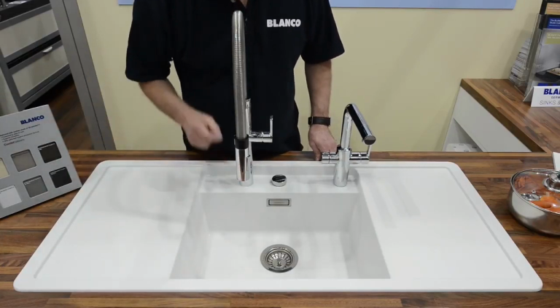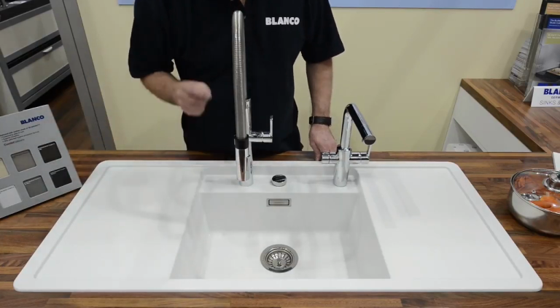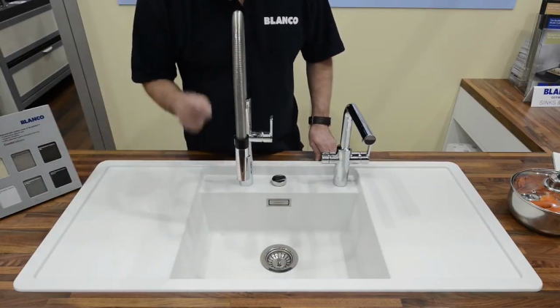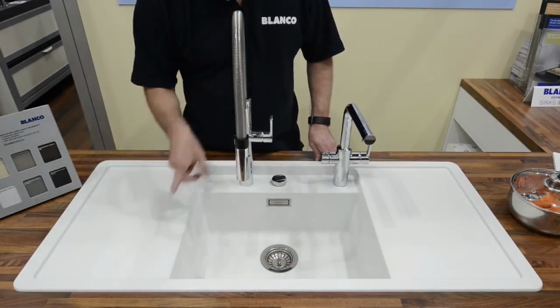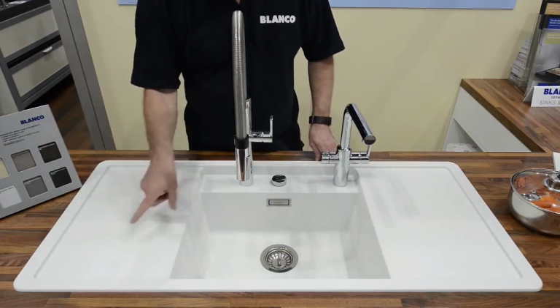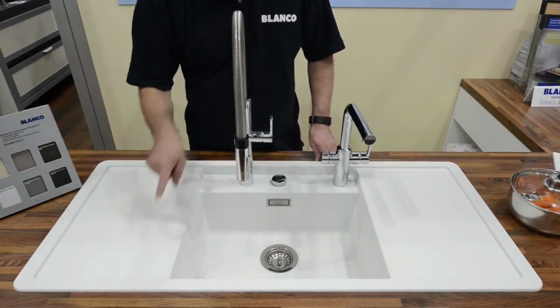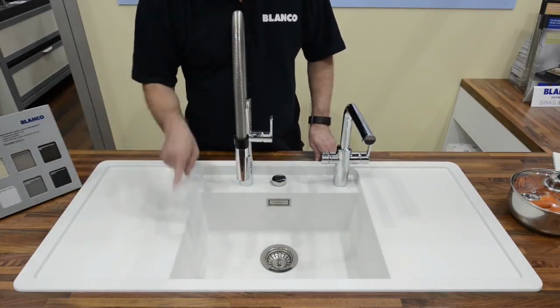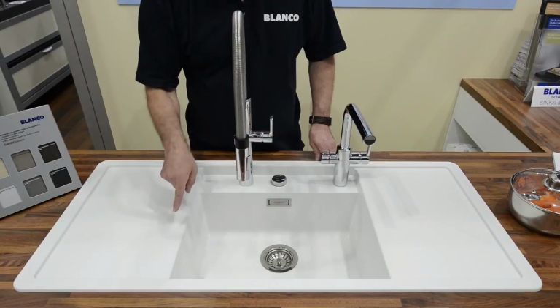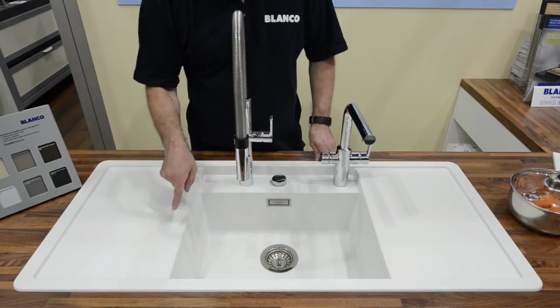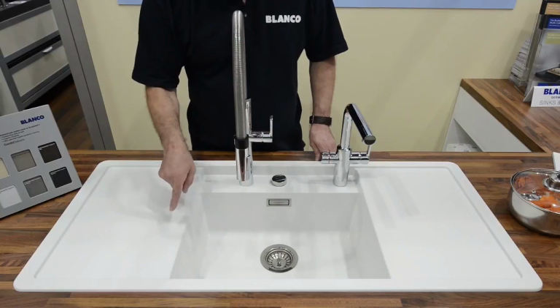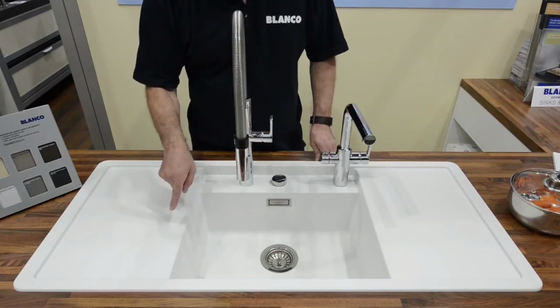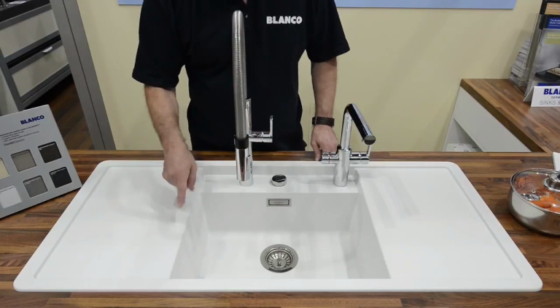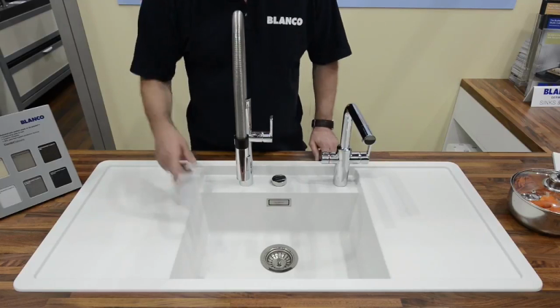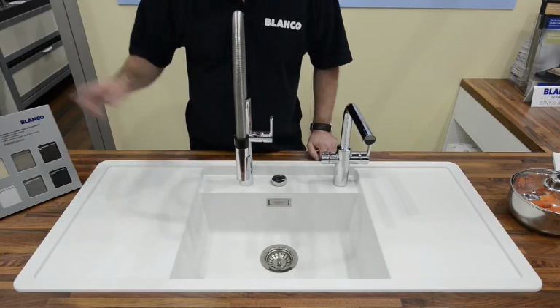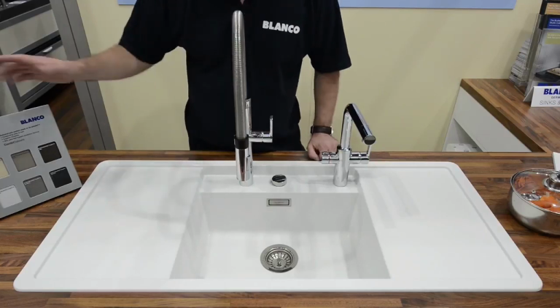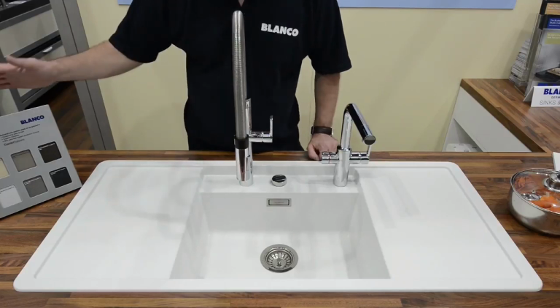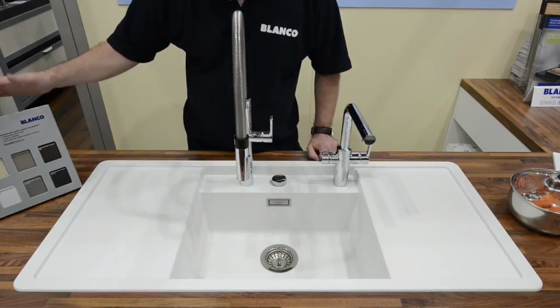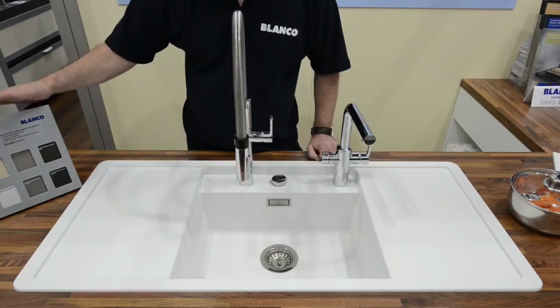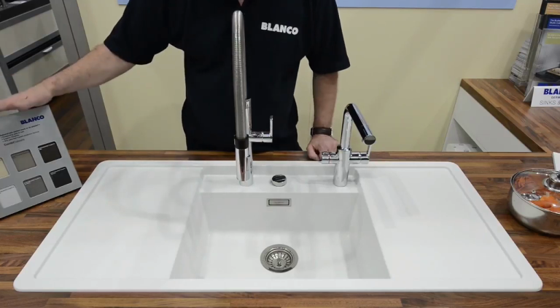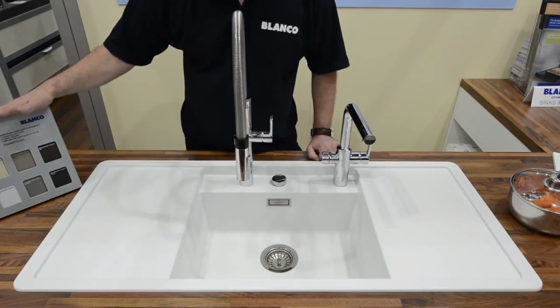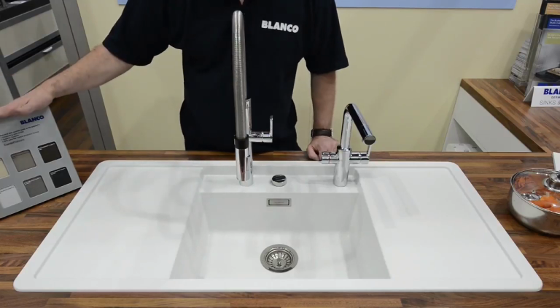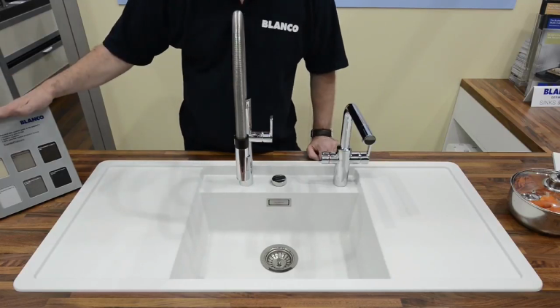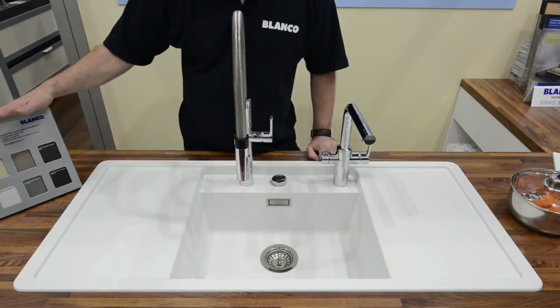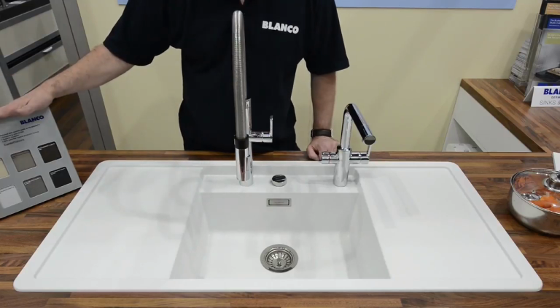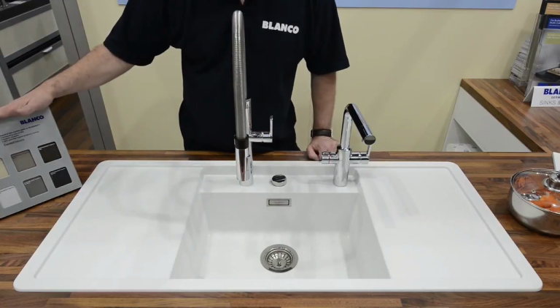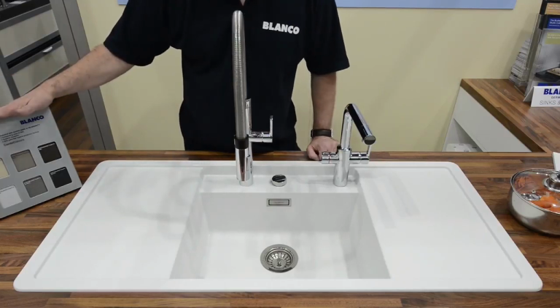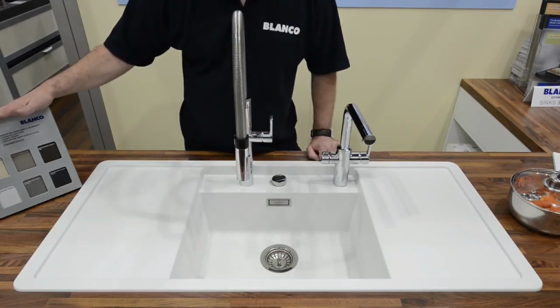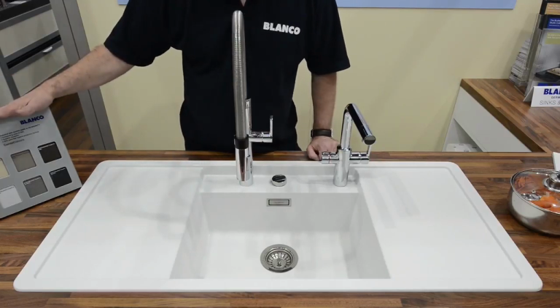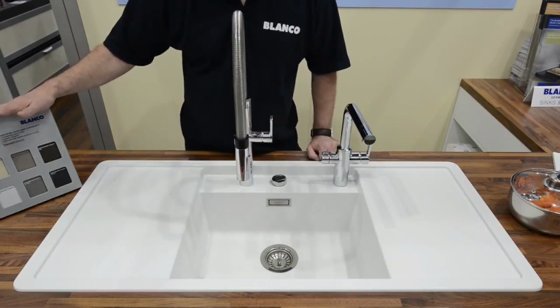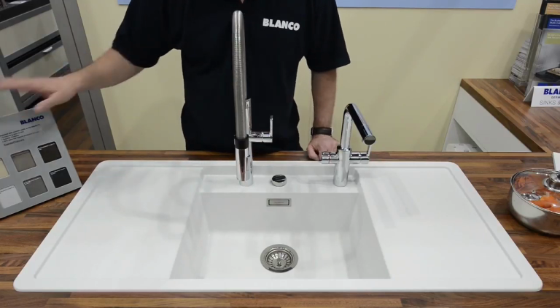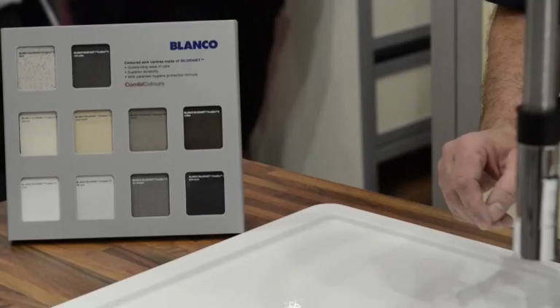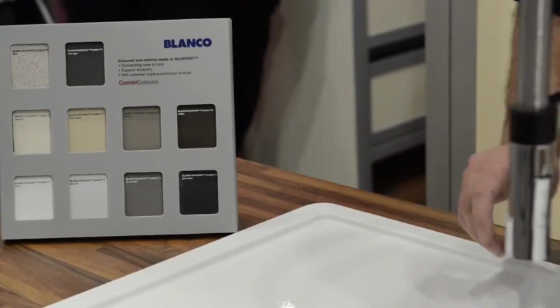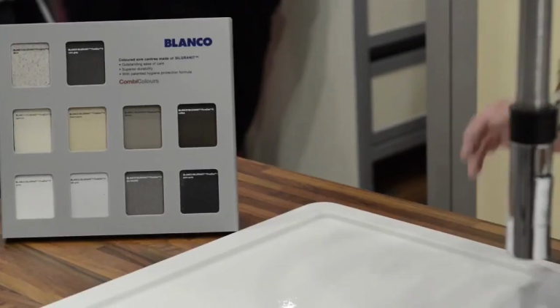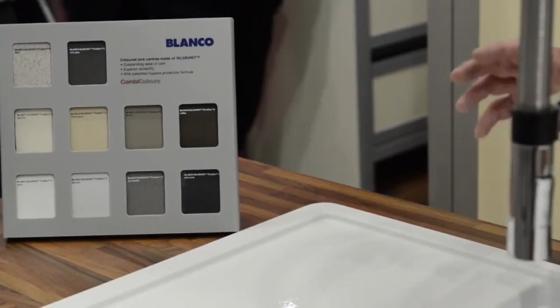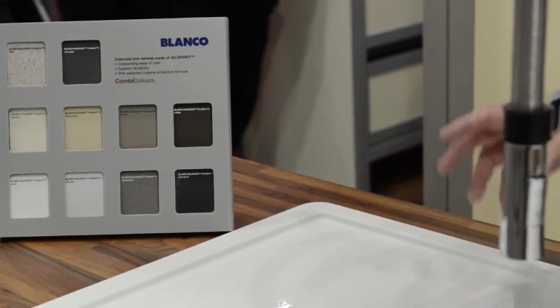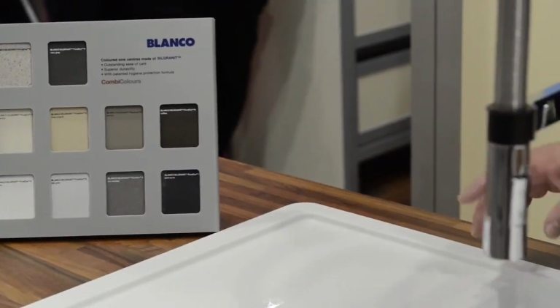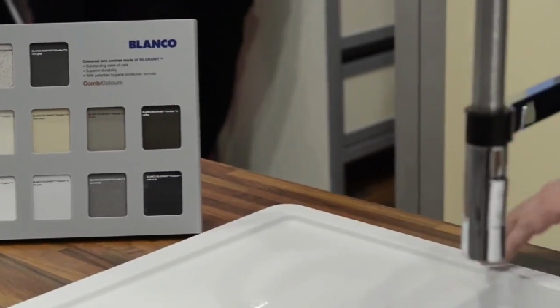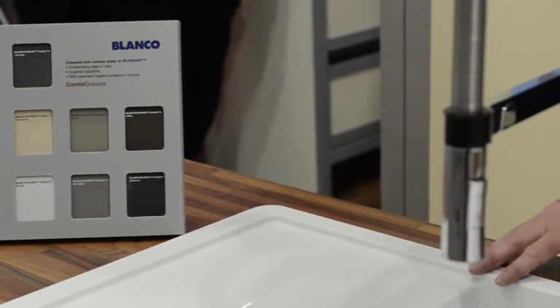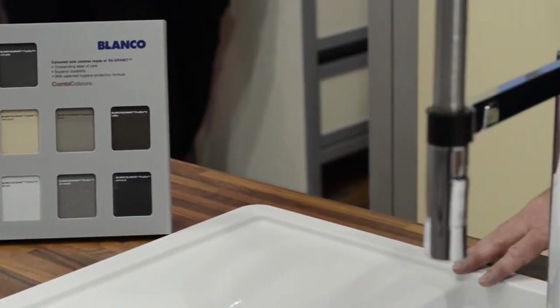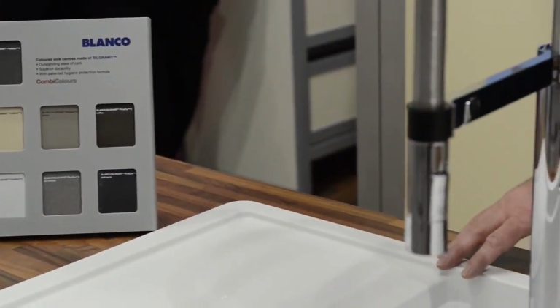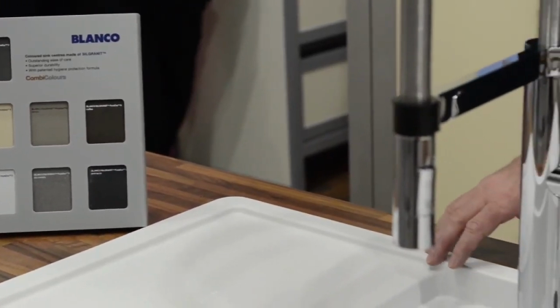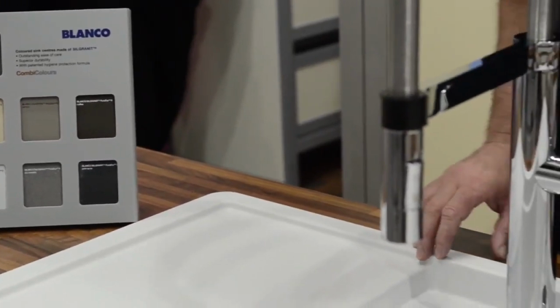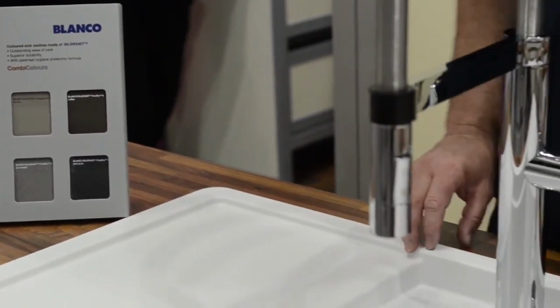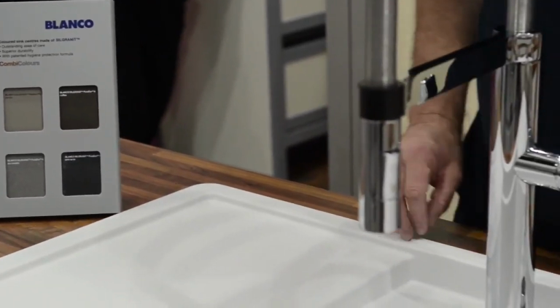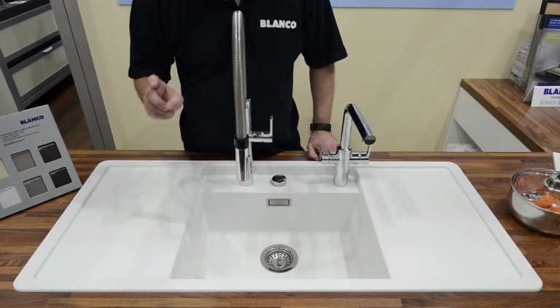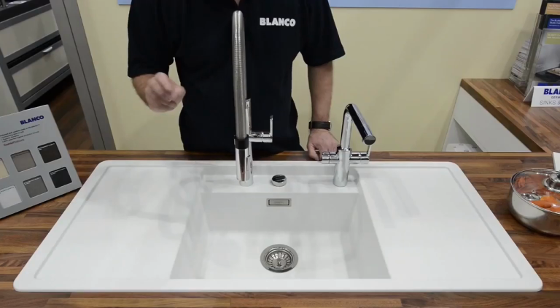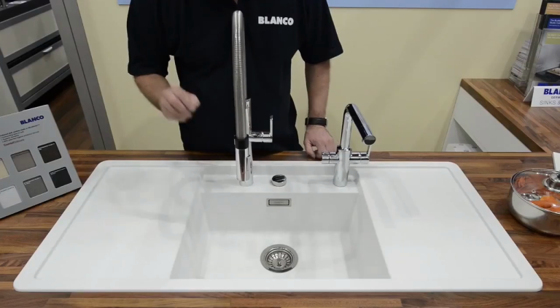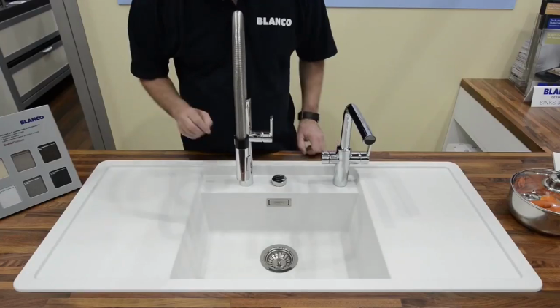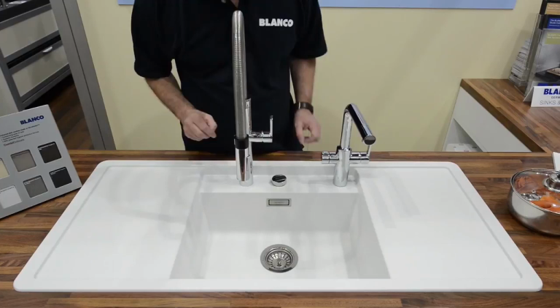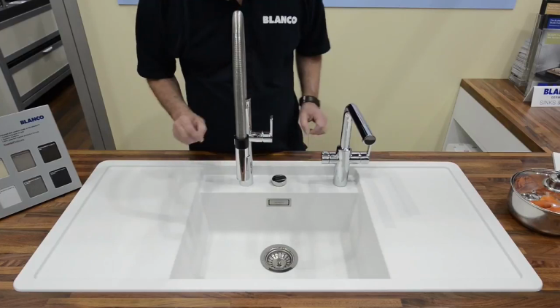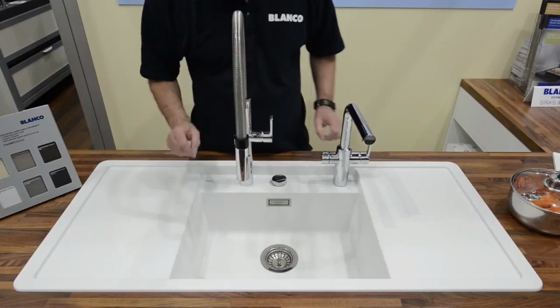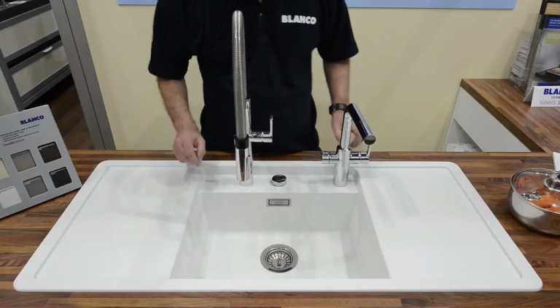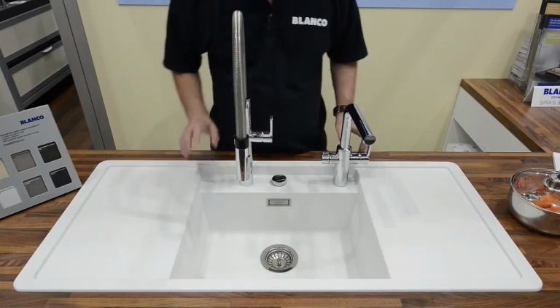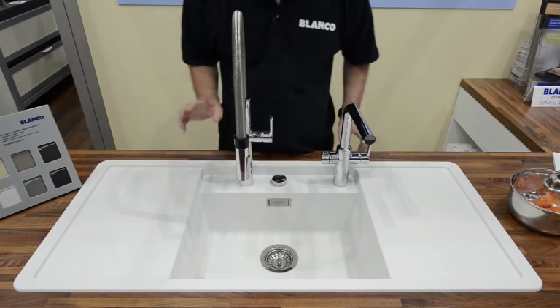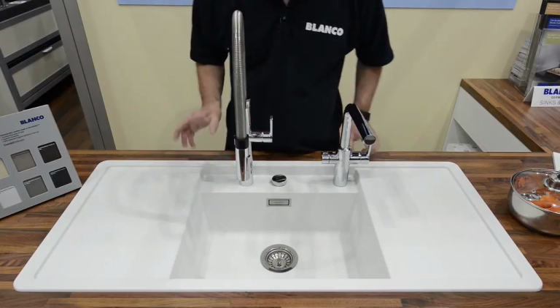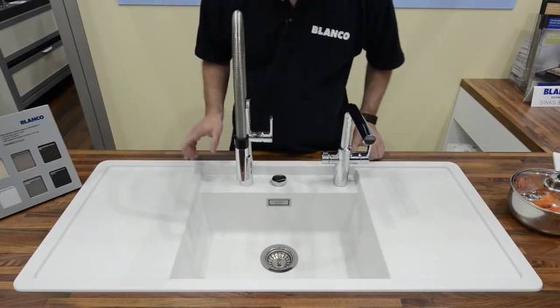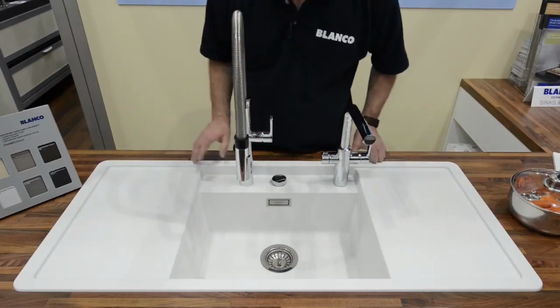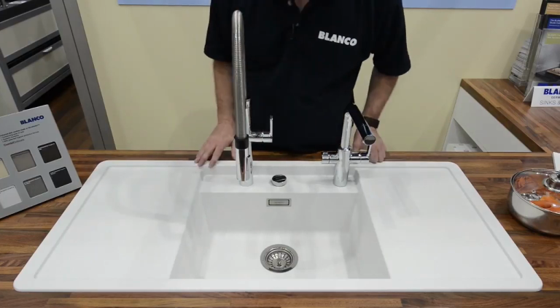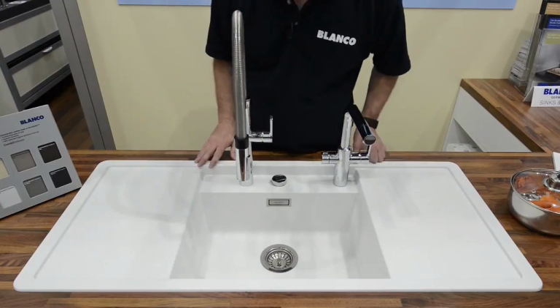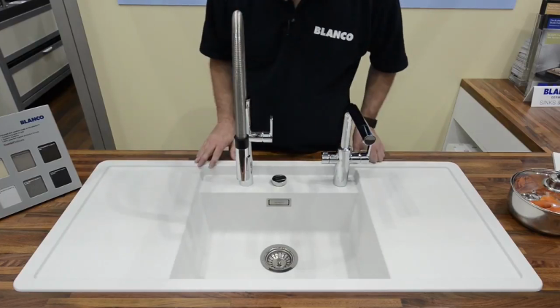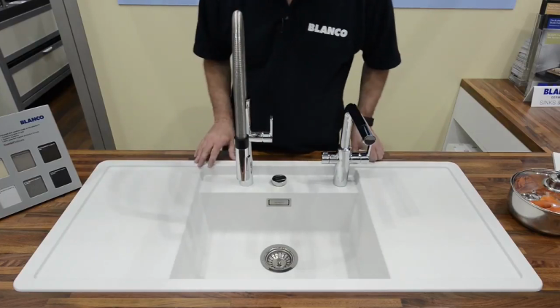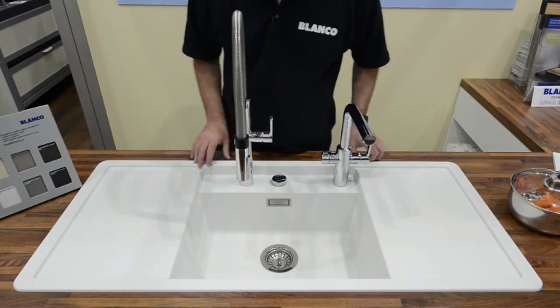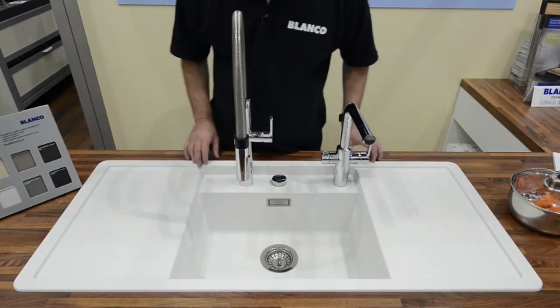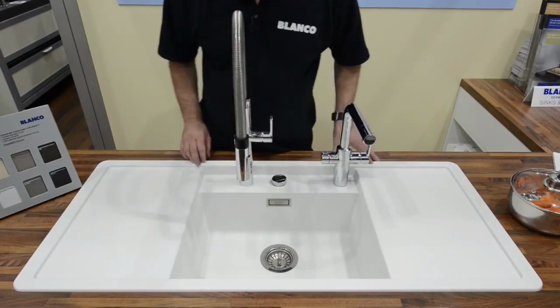Now, I'm showing you a white one. It is available in 10 different colours and many different designs. So, let's talk about cleaning a sink.